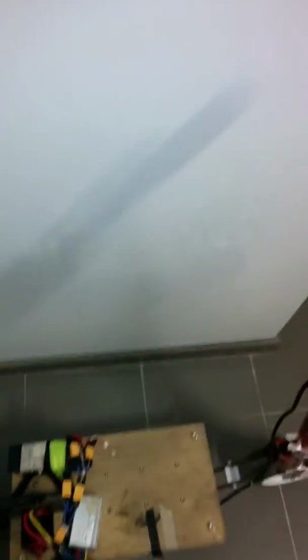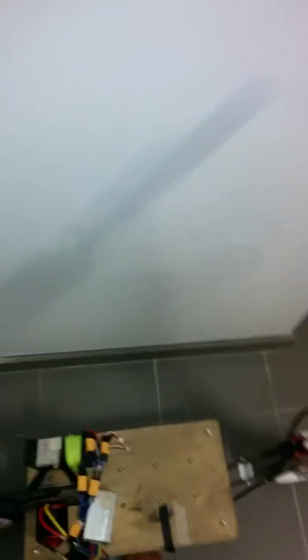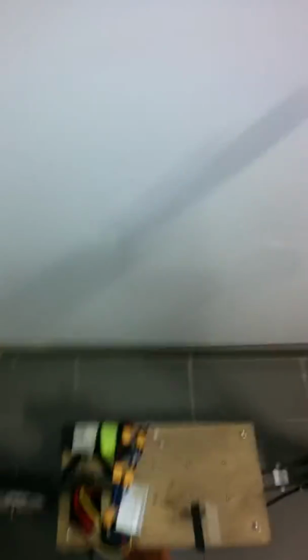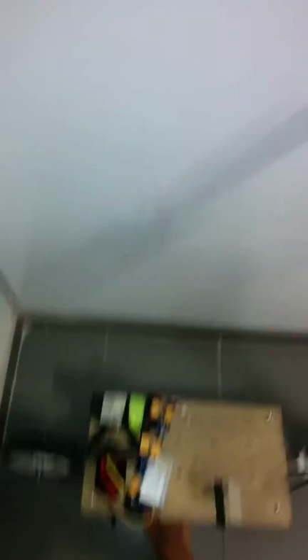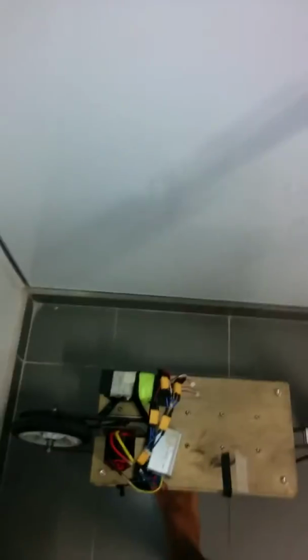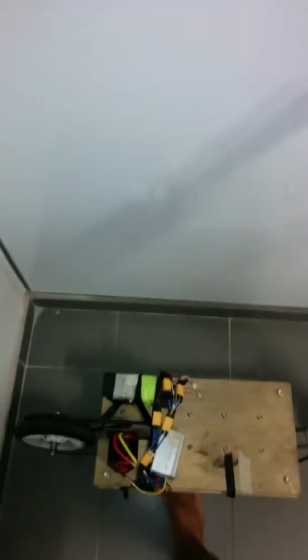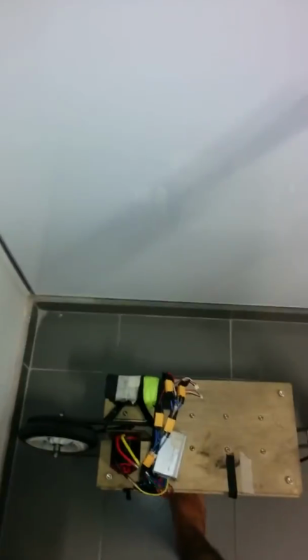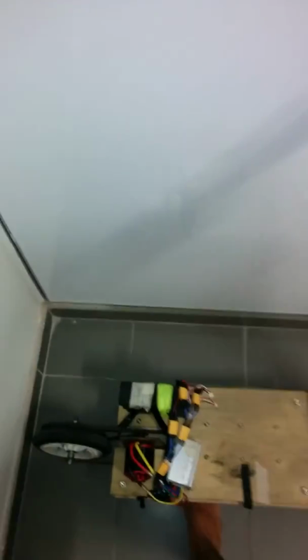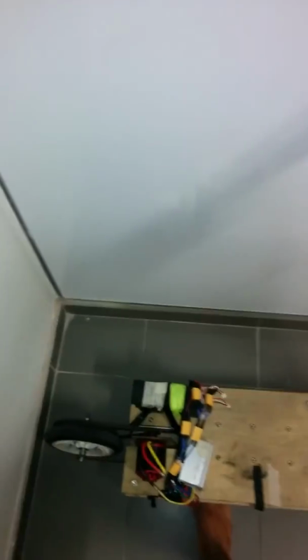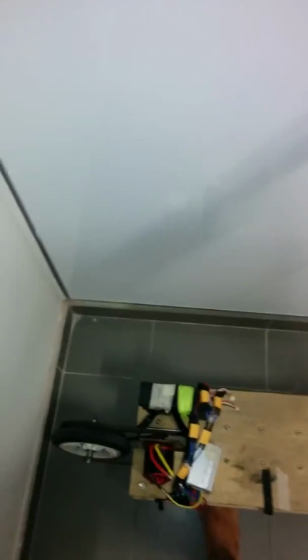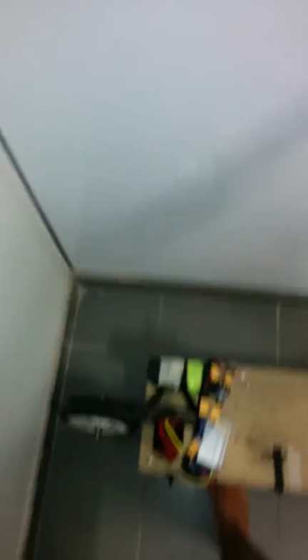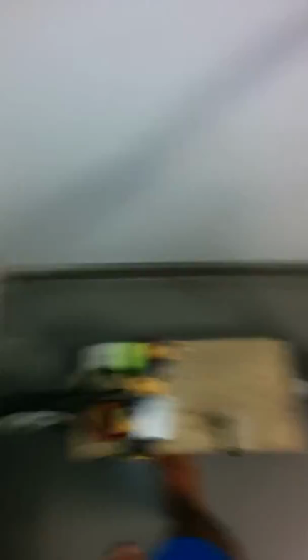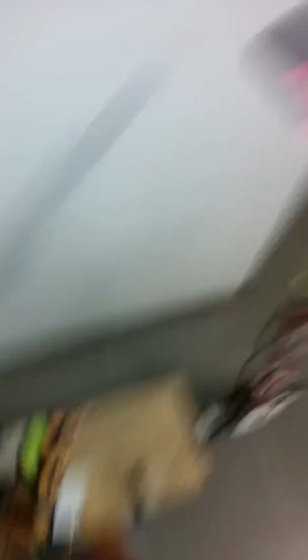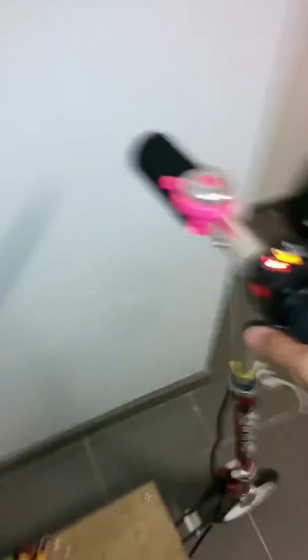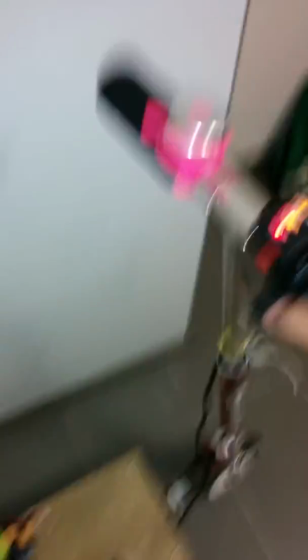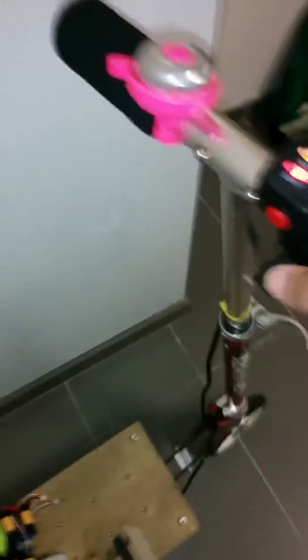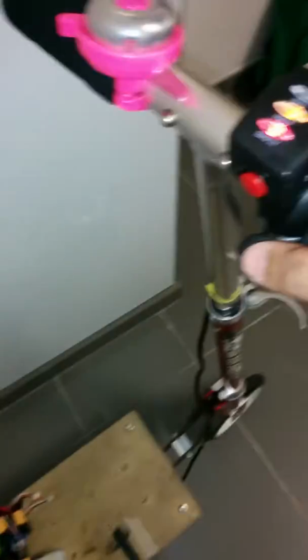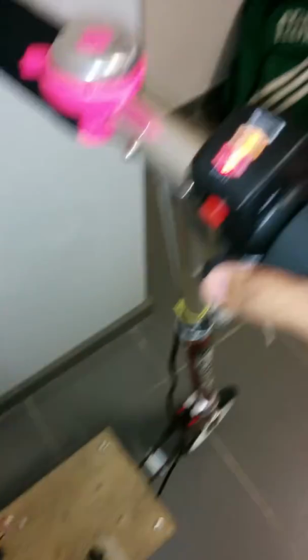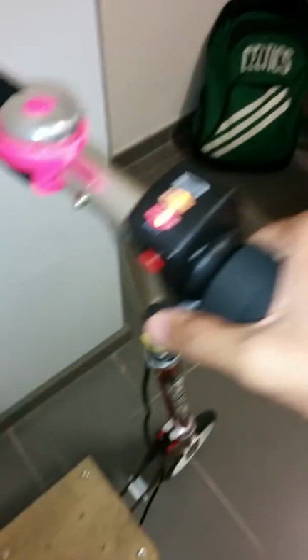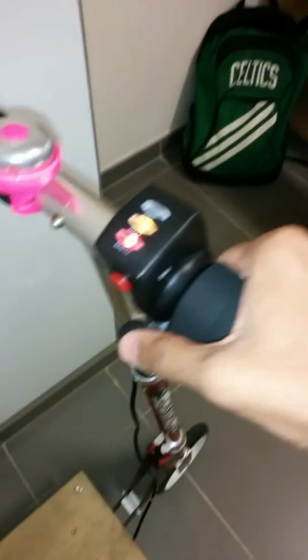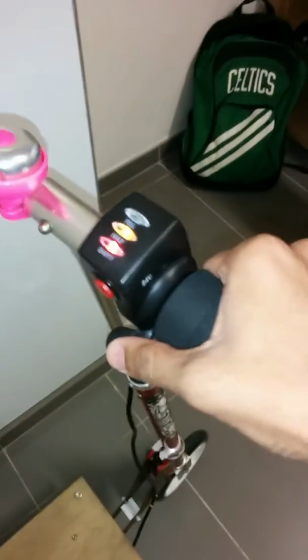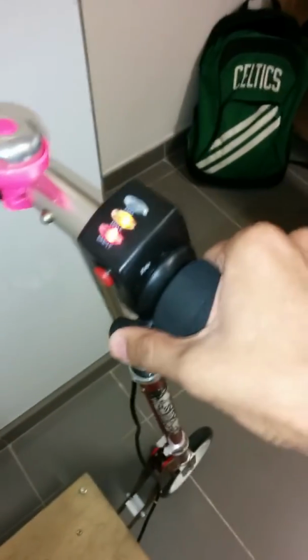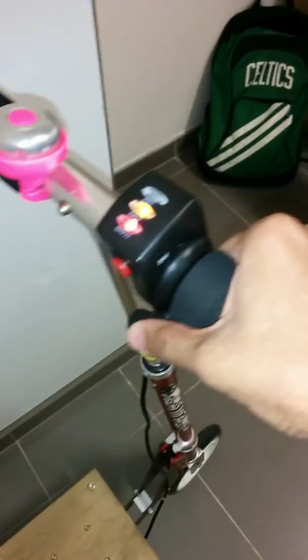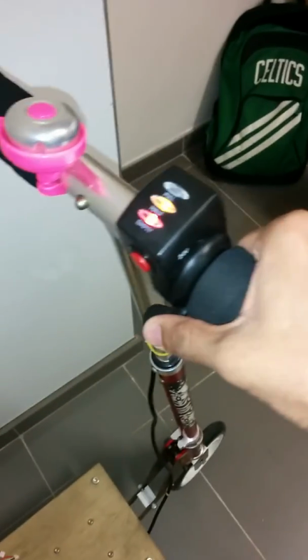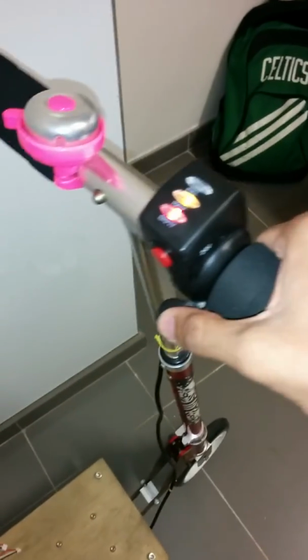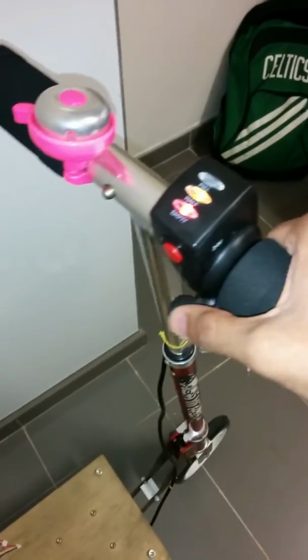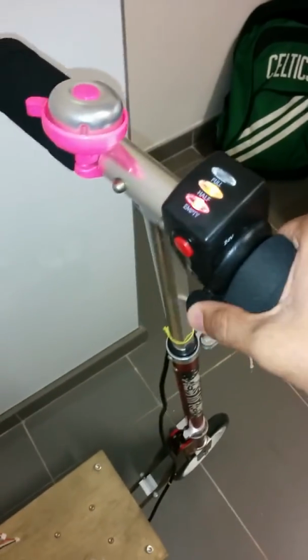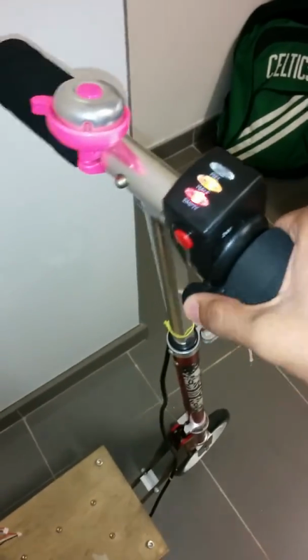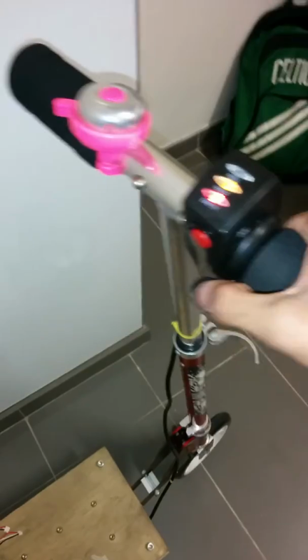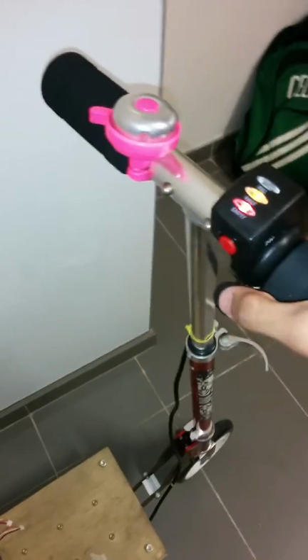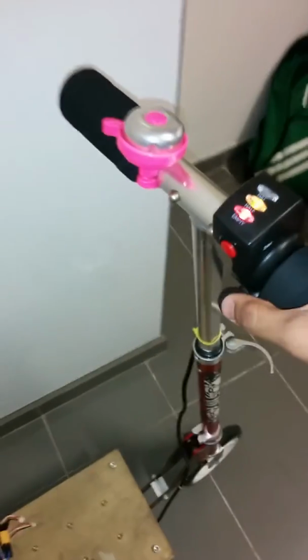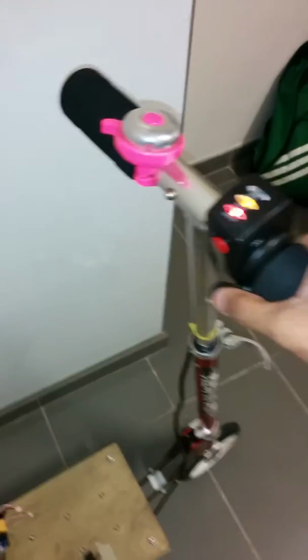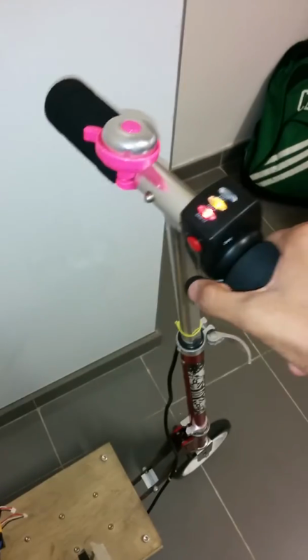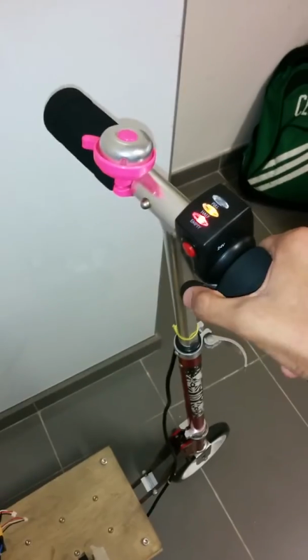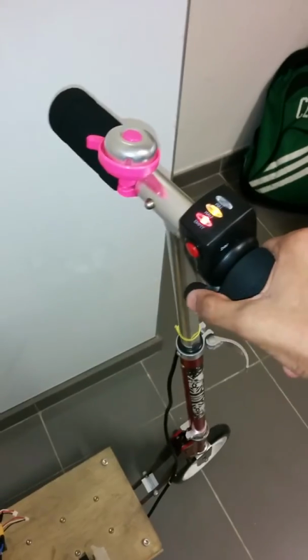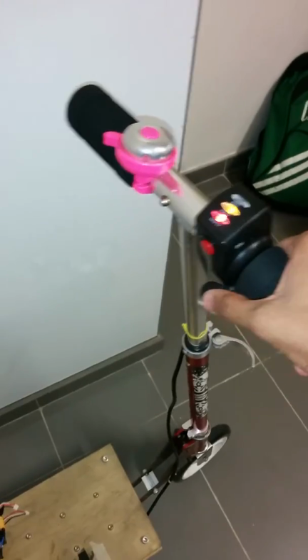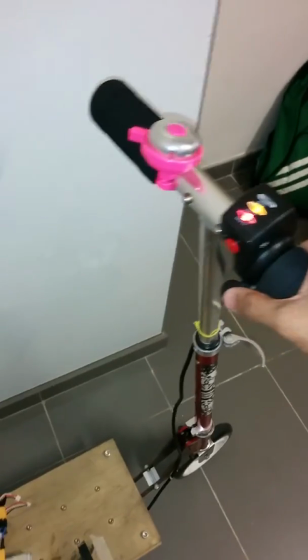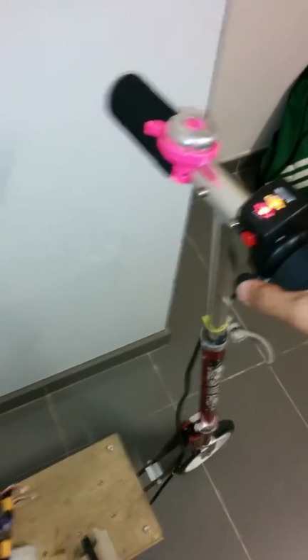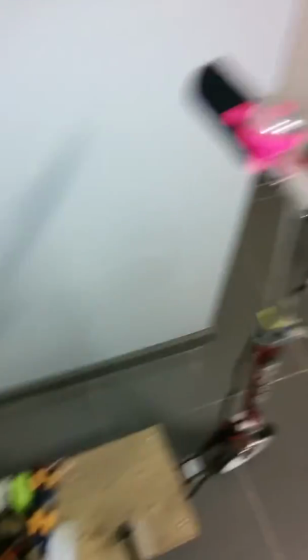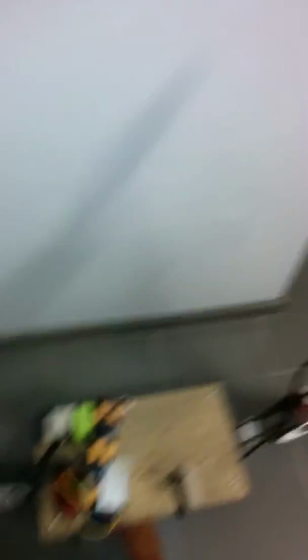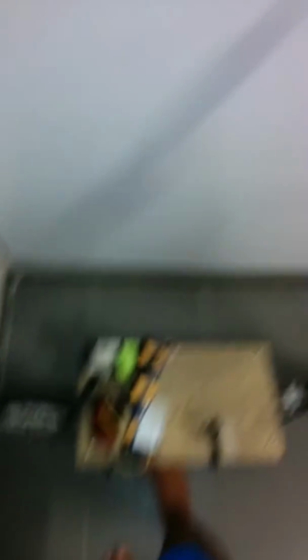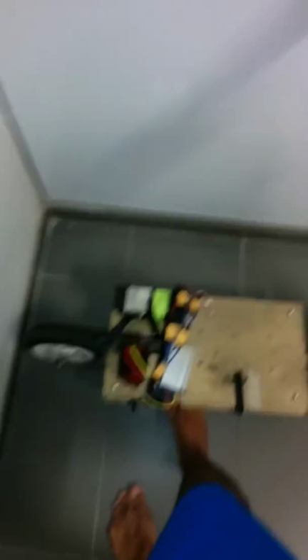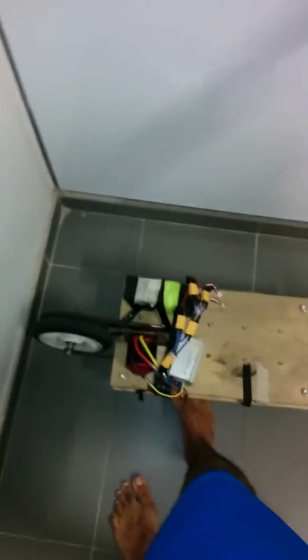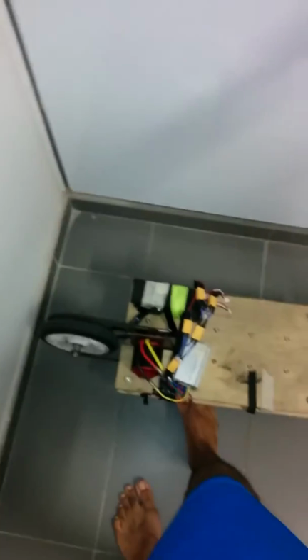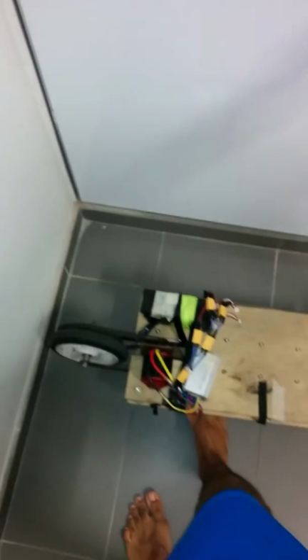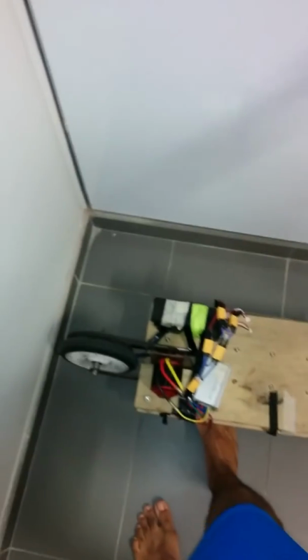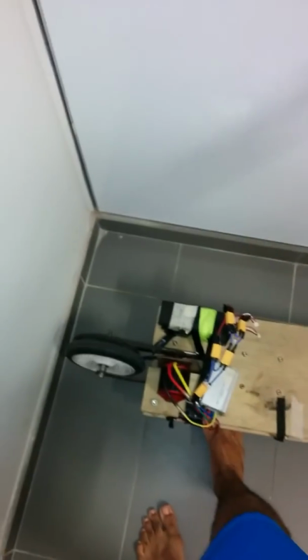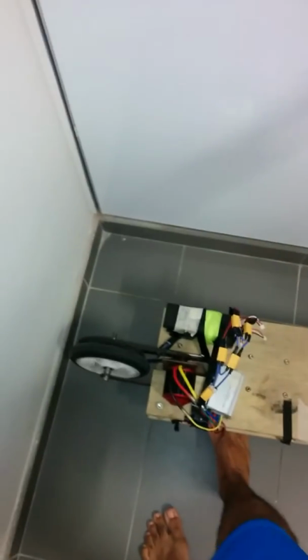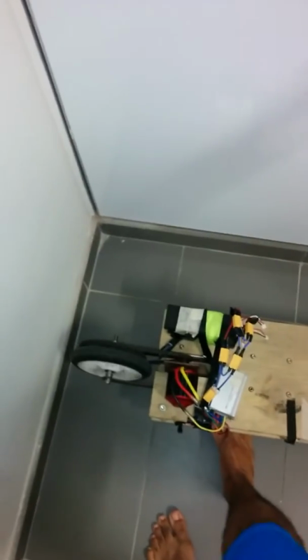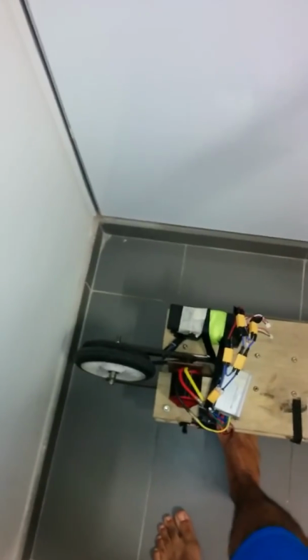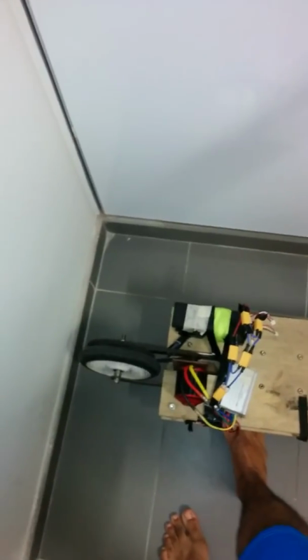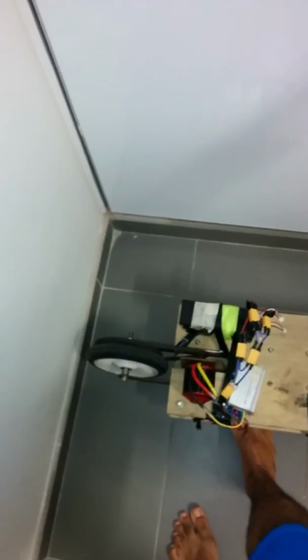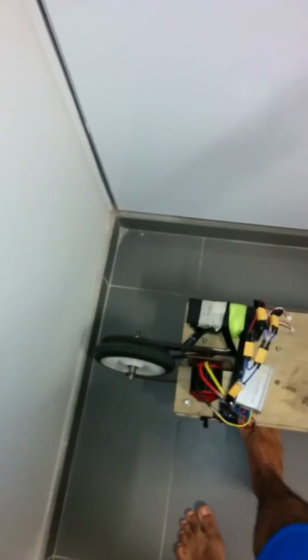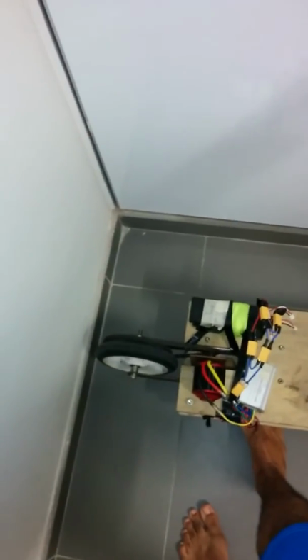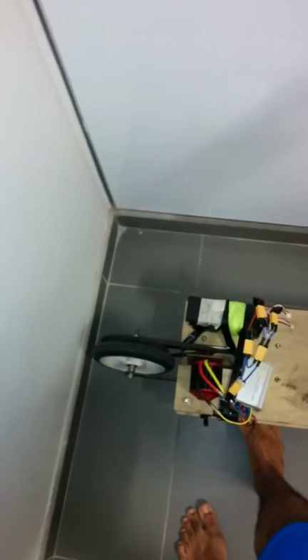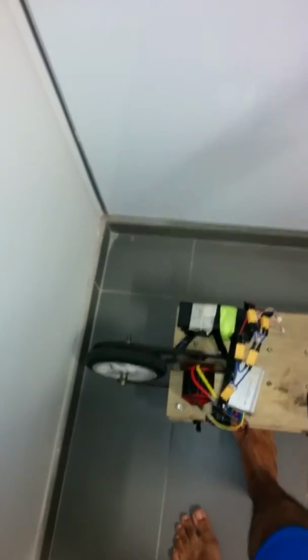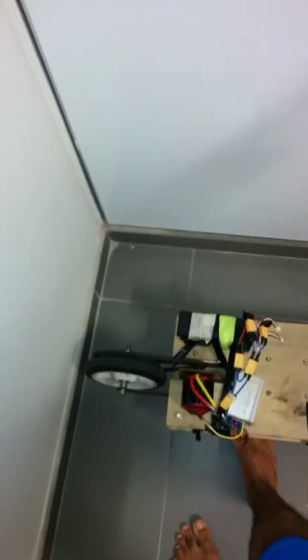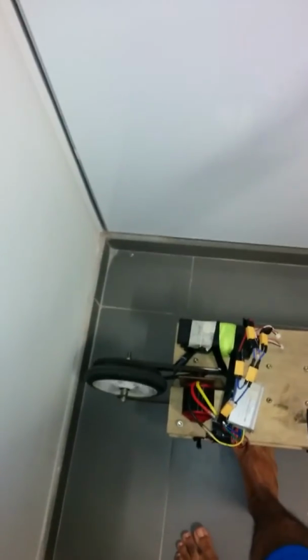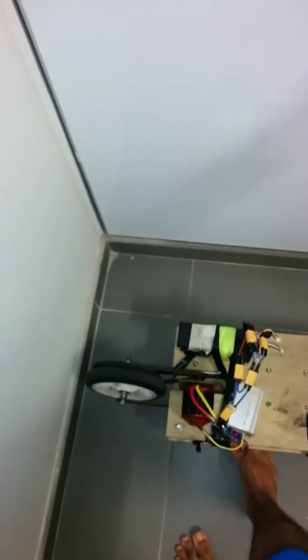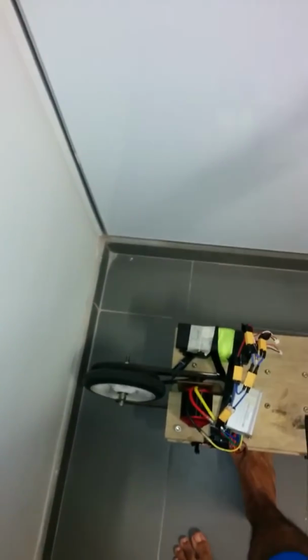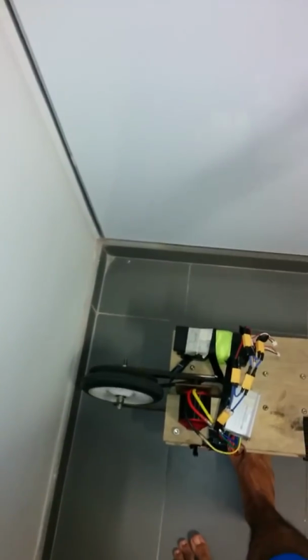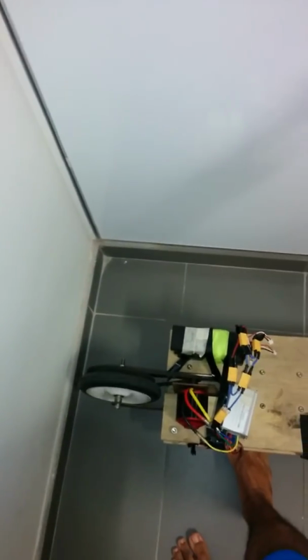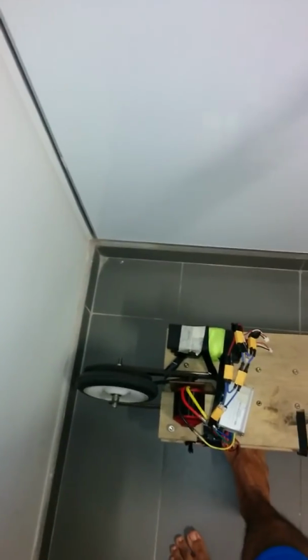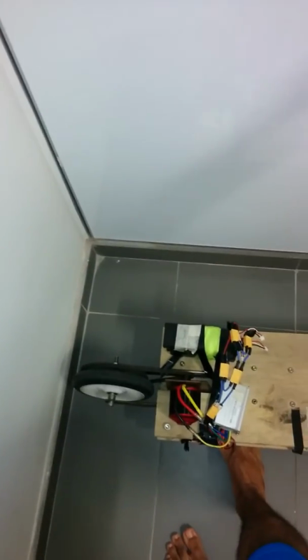Basically, depending on how I press the throttle, the motor spin will be controlled accordingly.